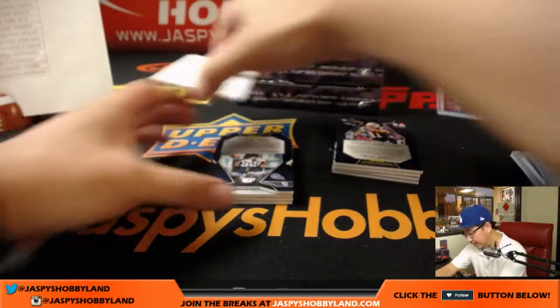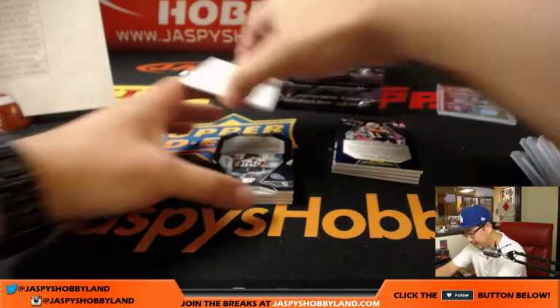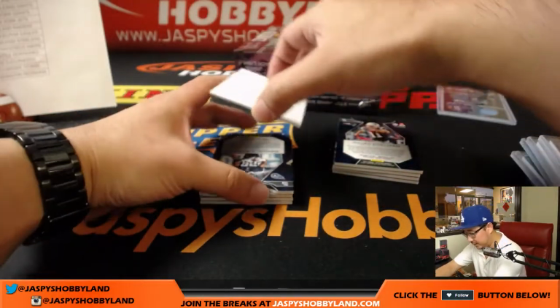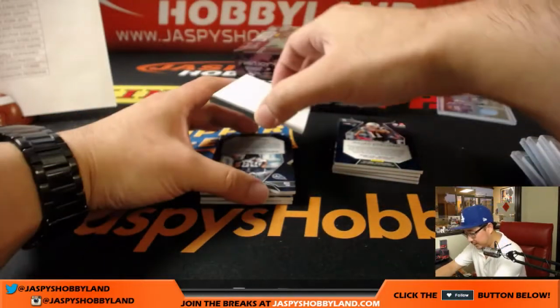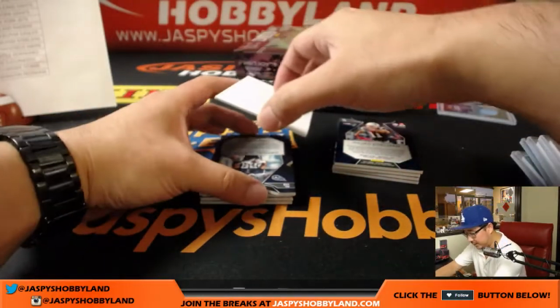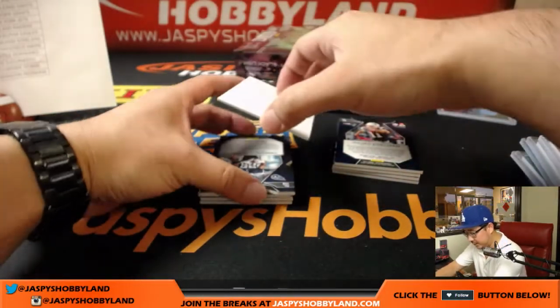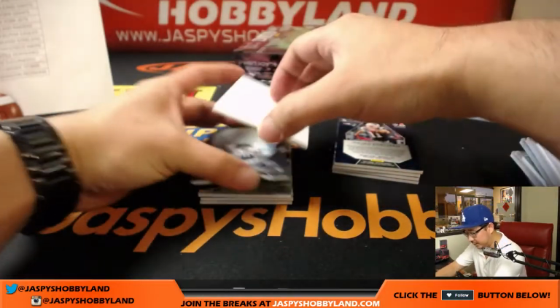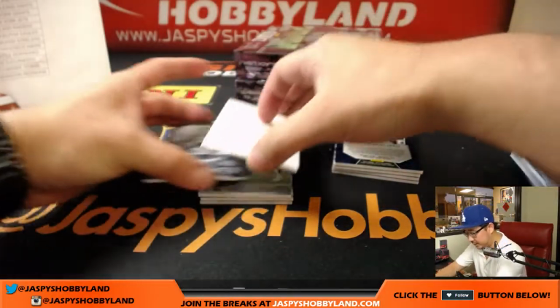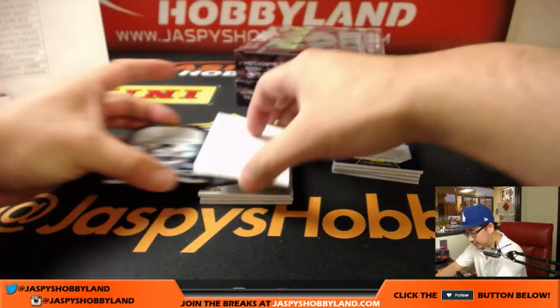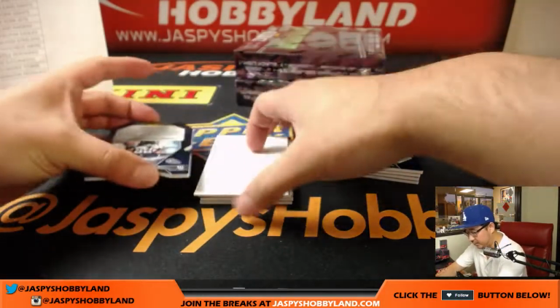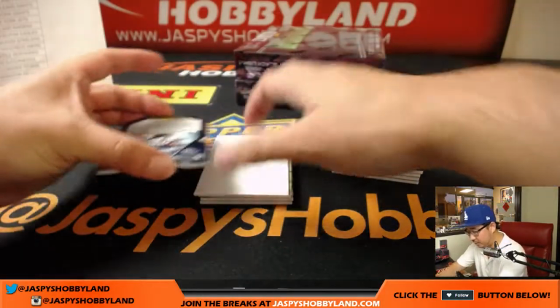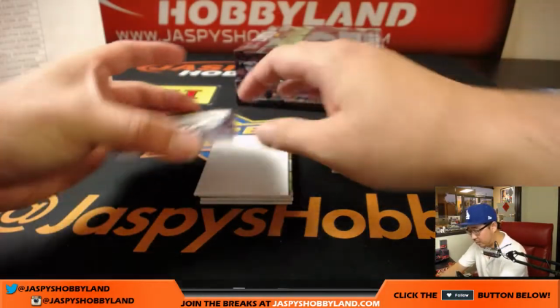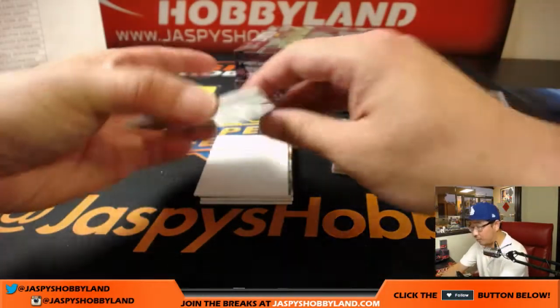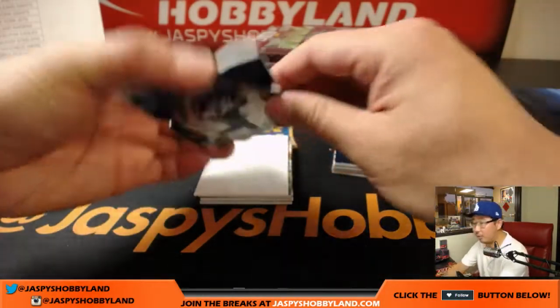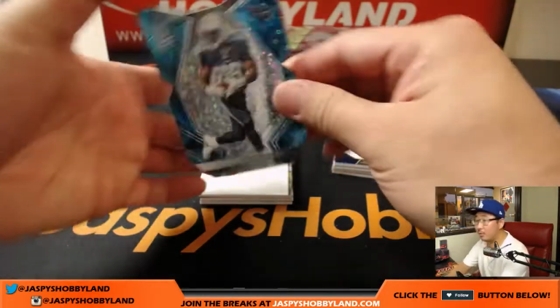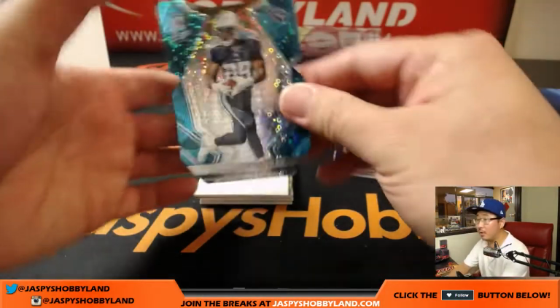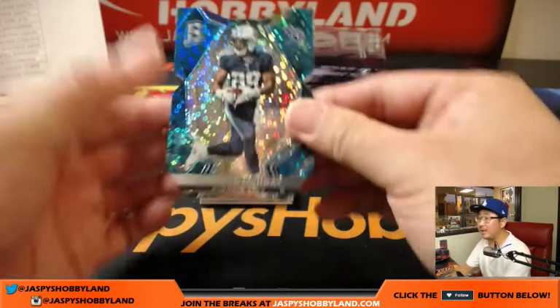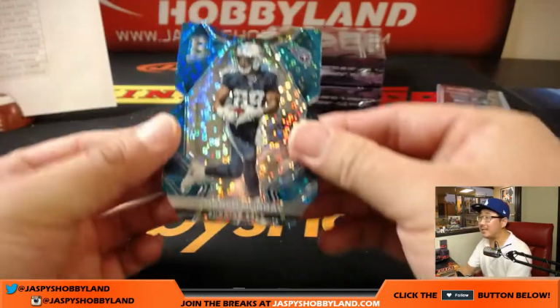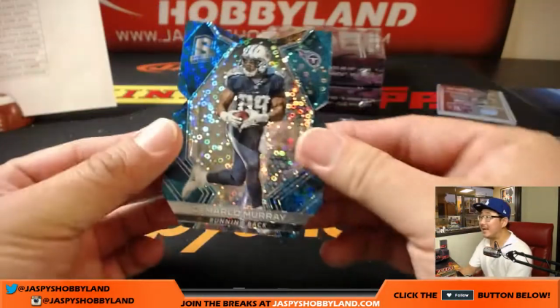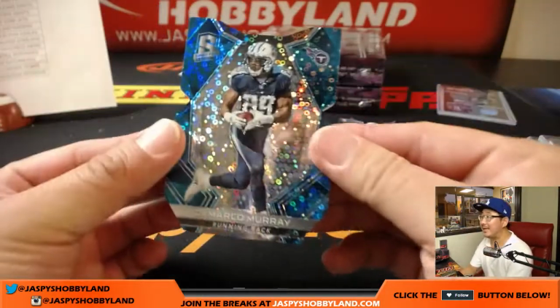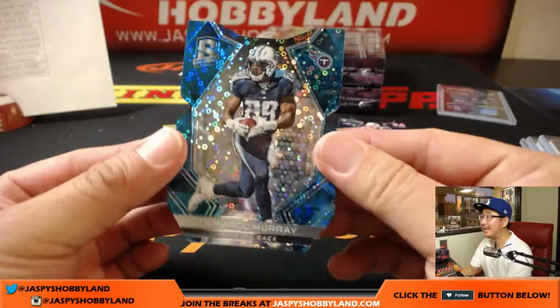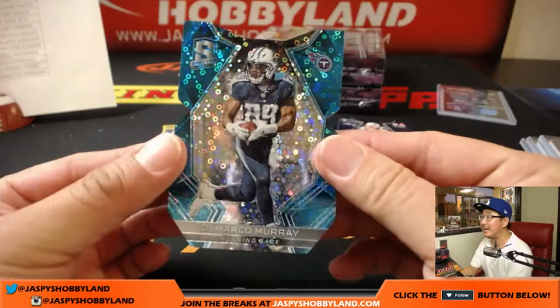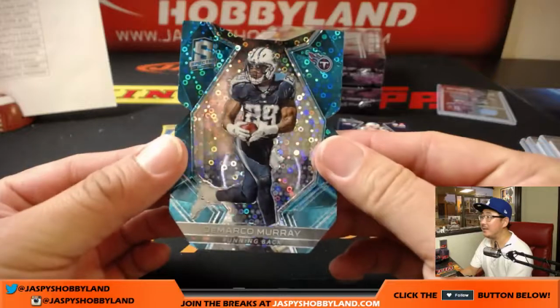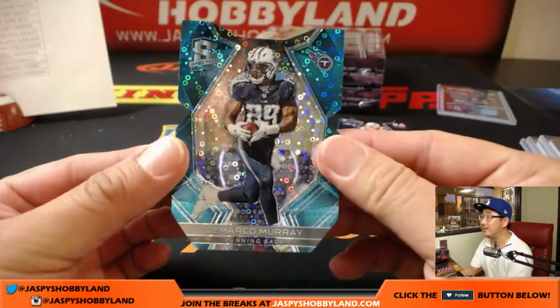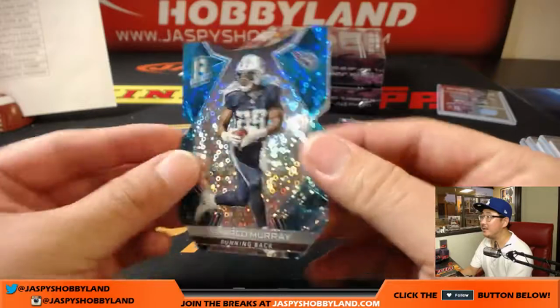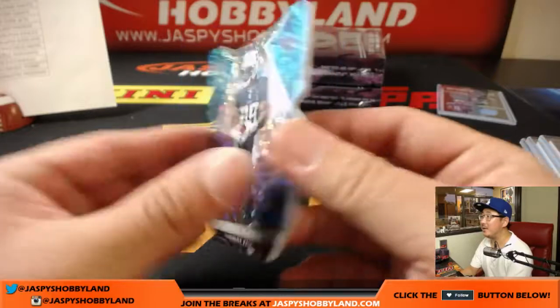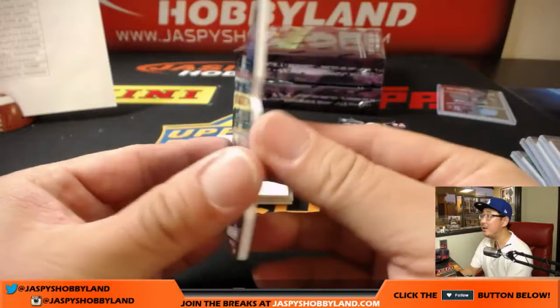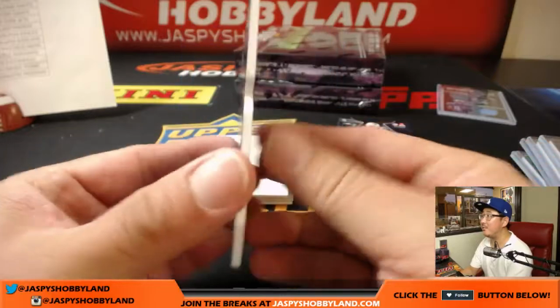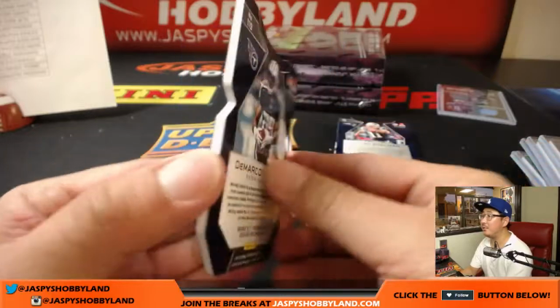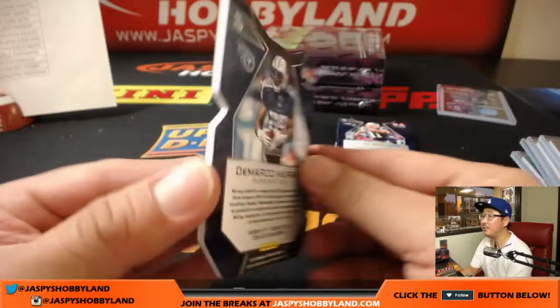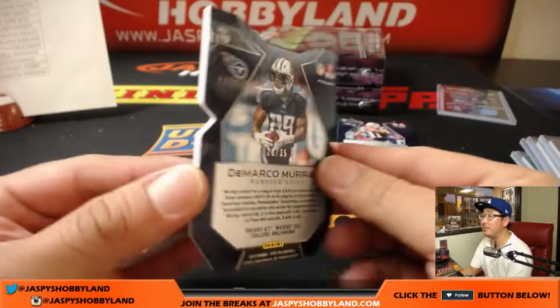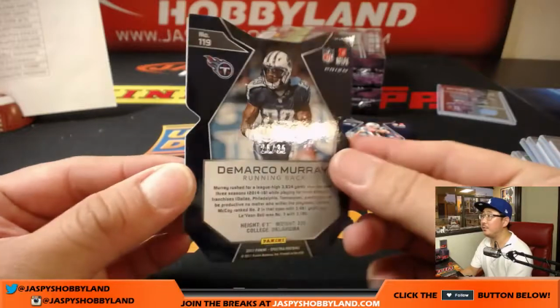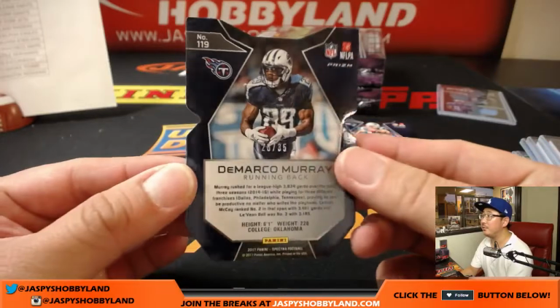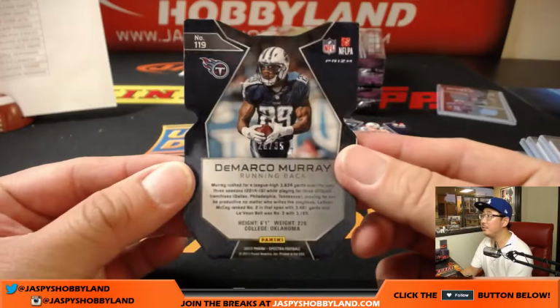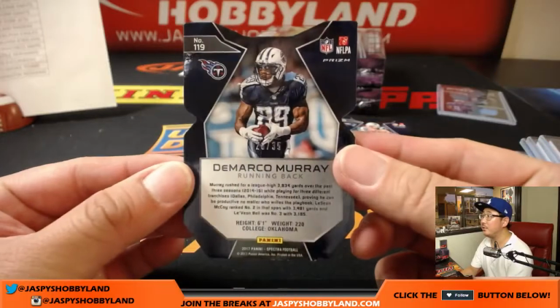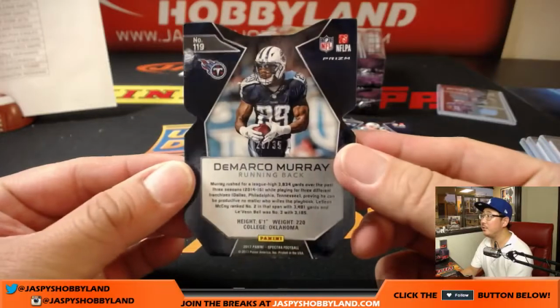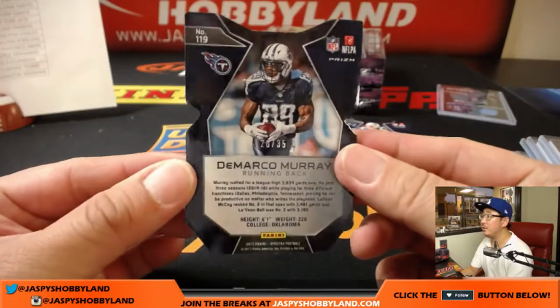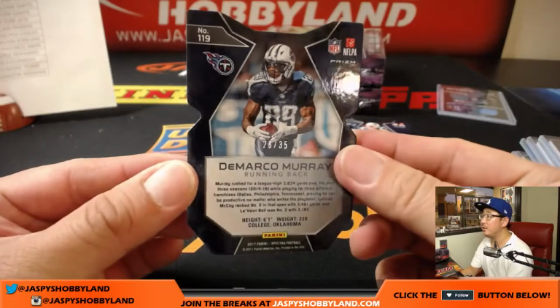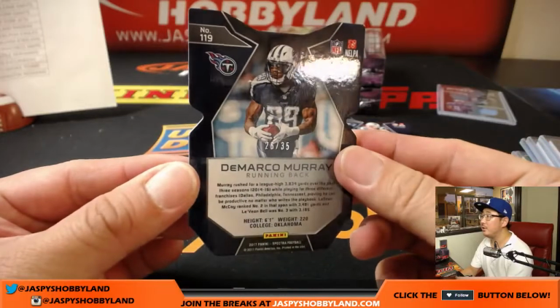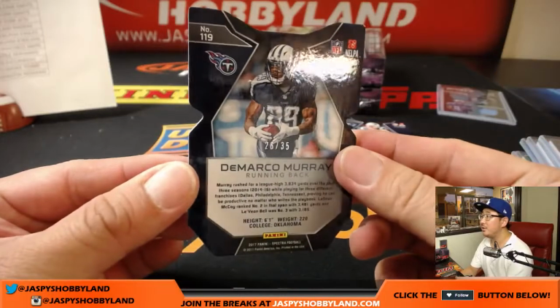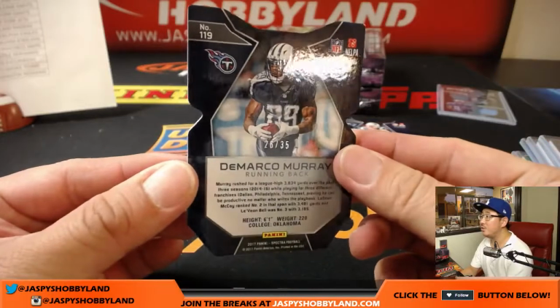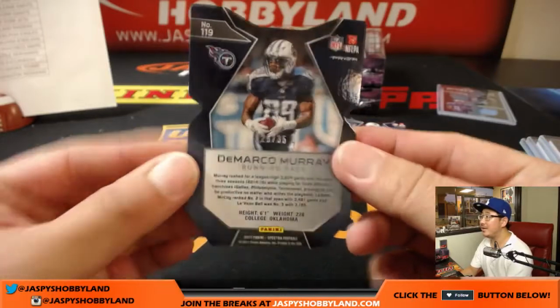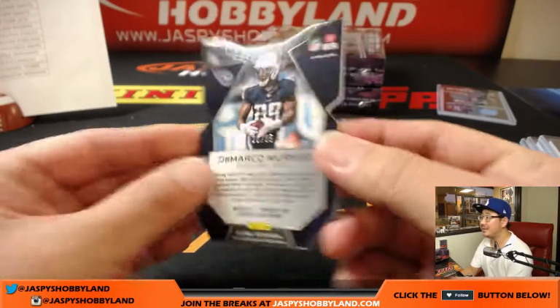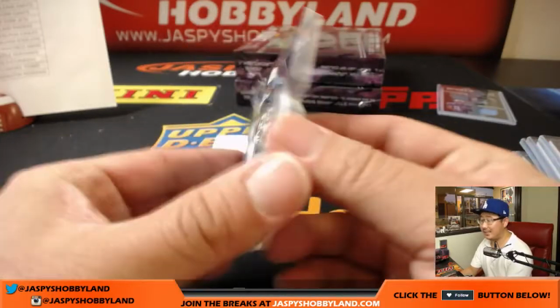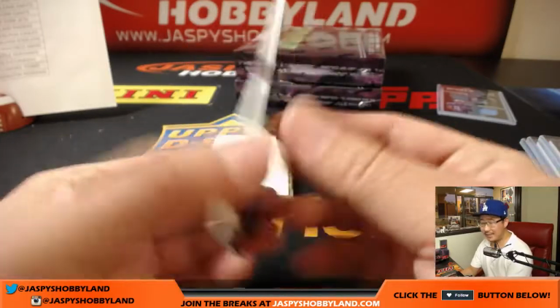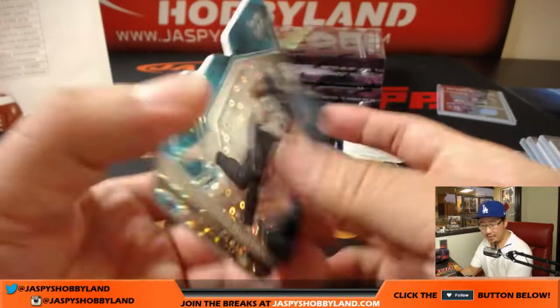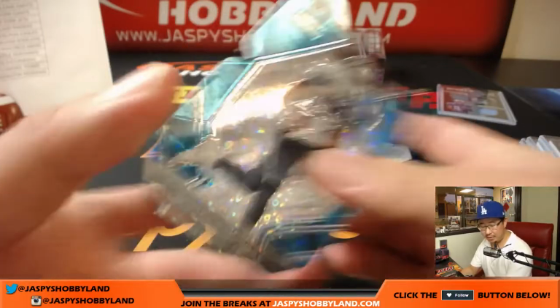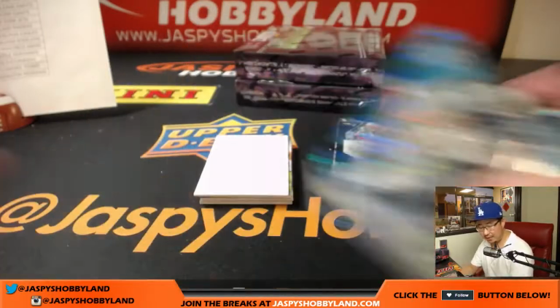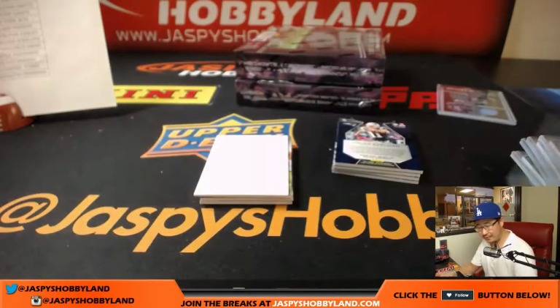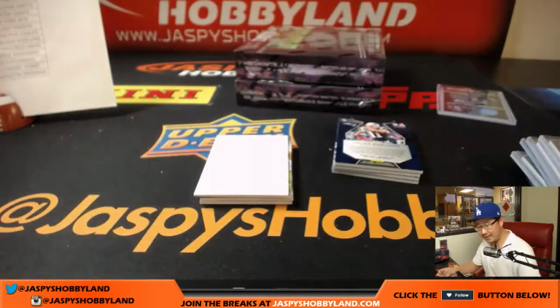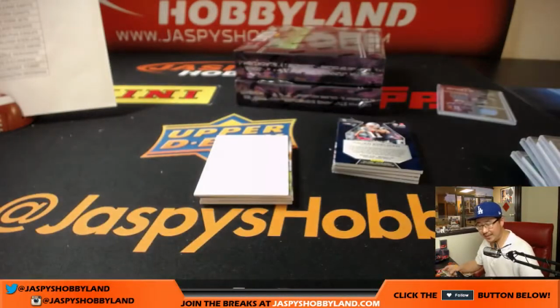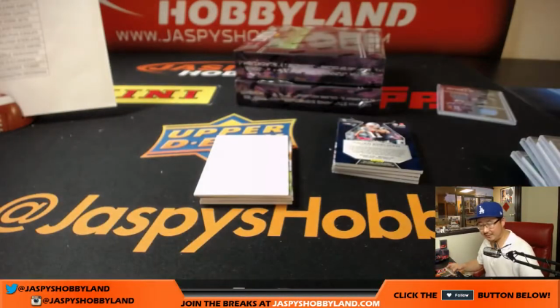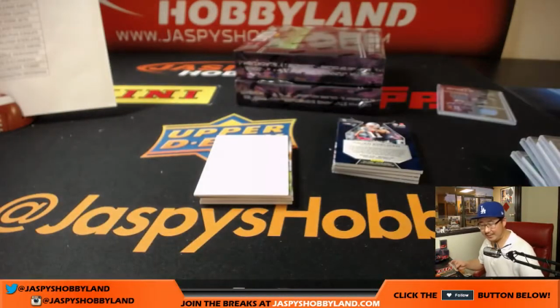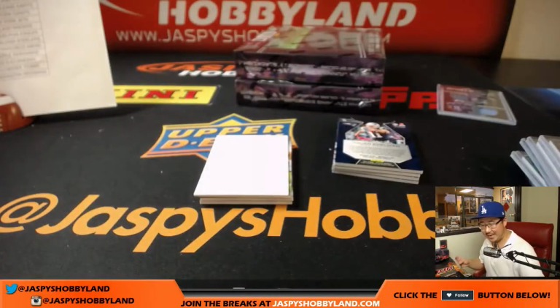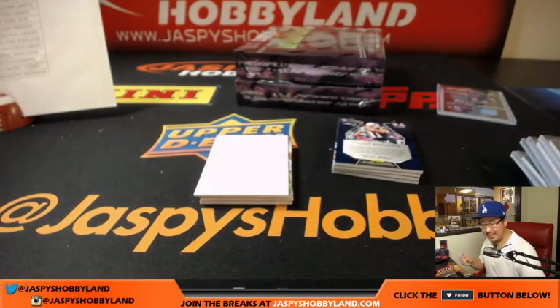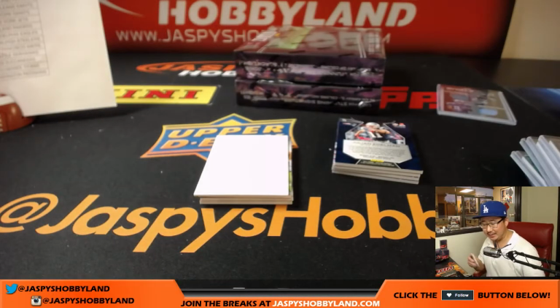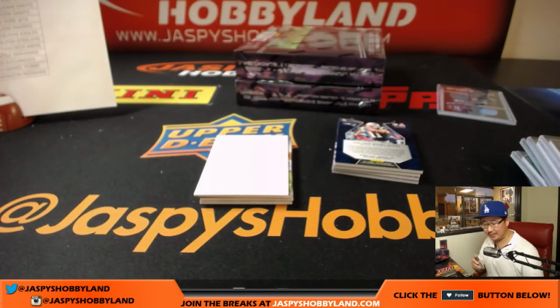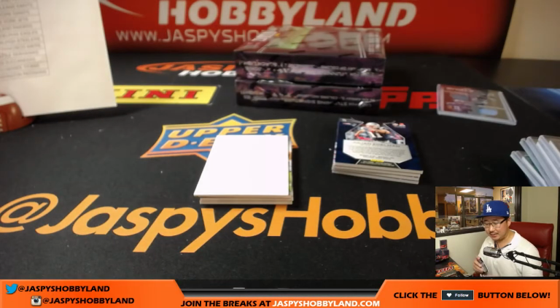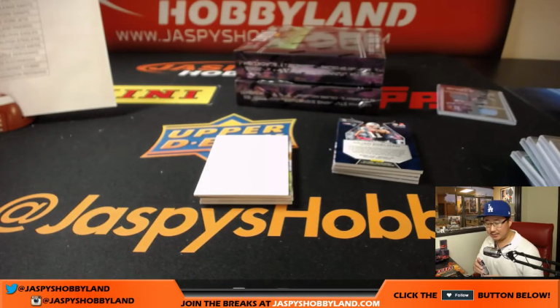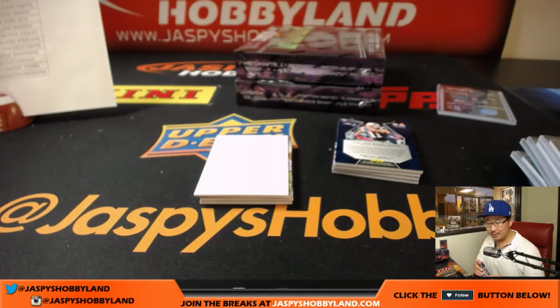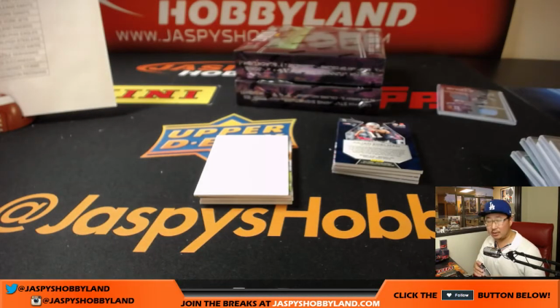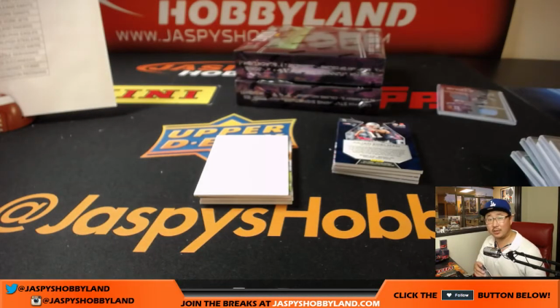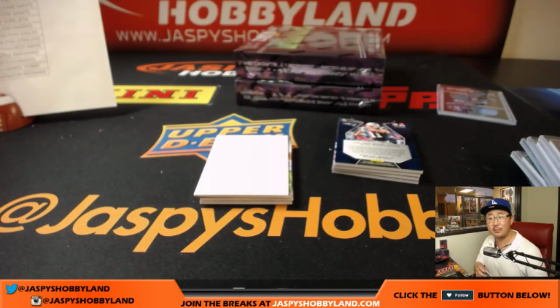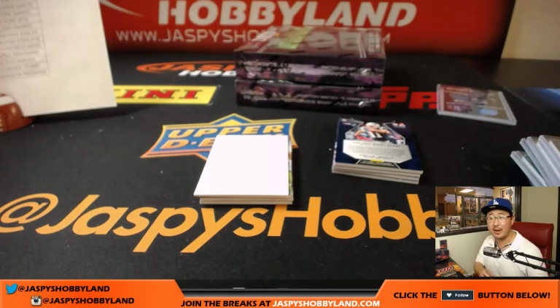Next is DeMarco Murray, die cut, neon blue, 26 out of 35, Titans — Chris Parent.